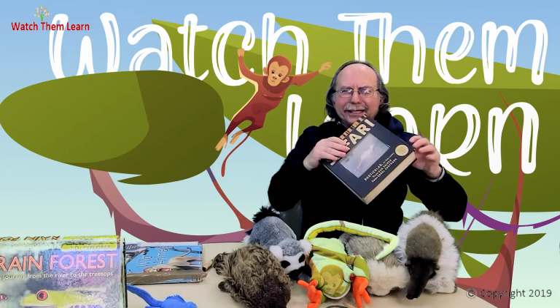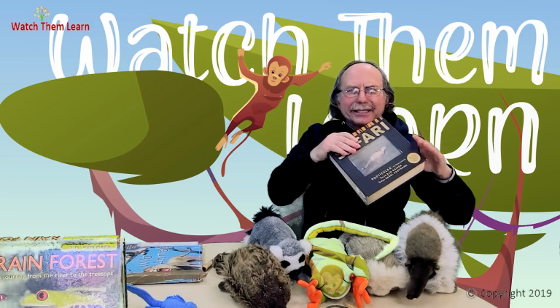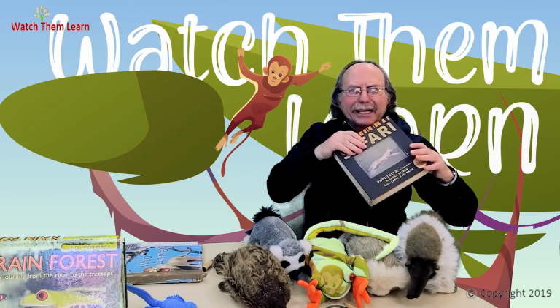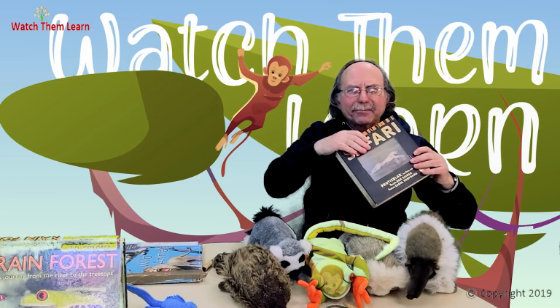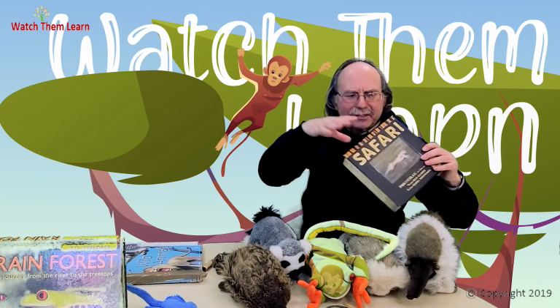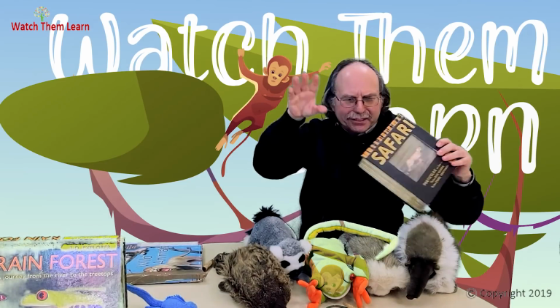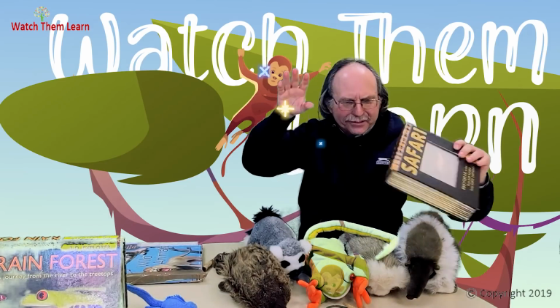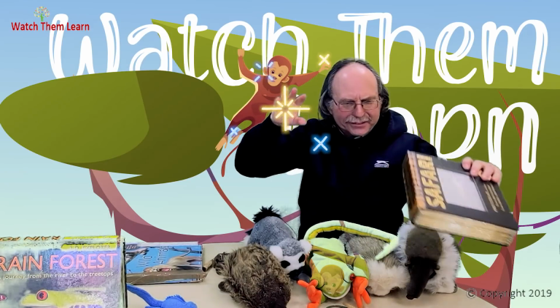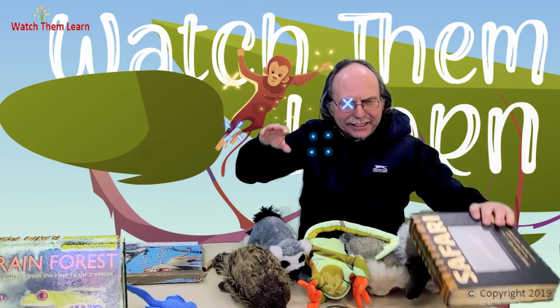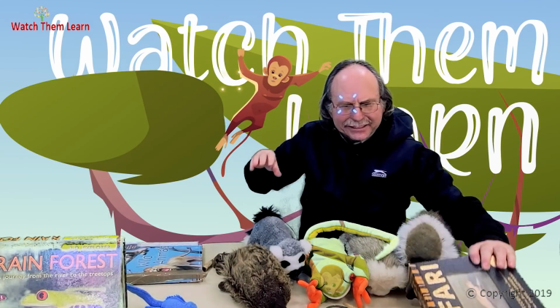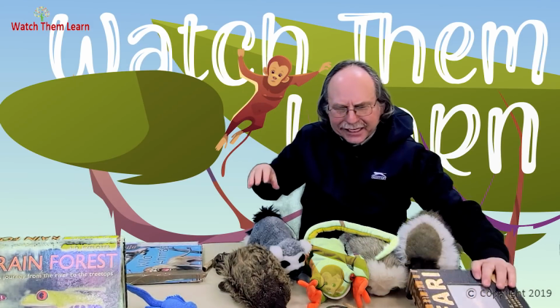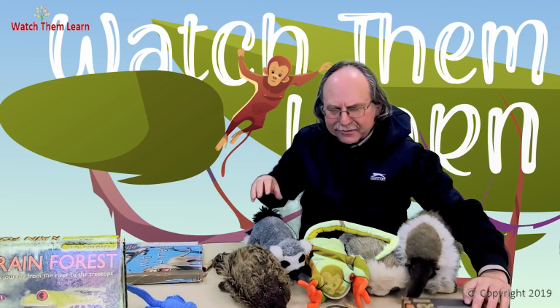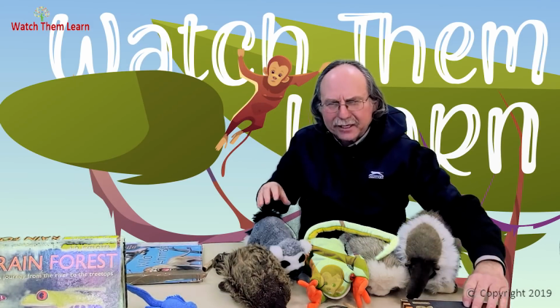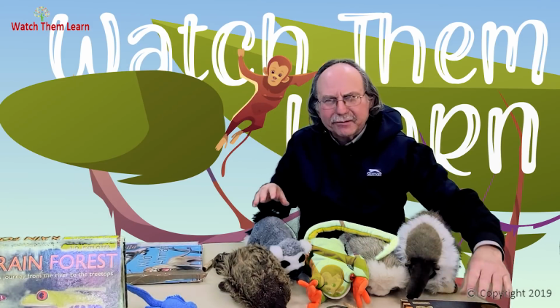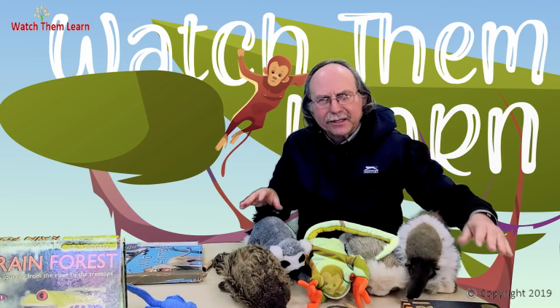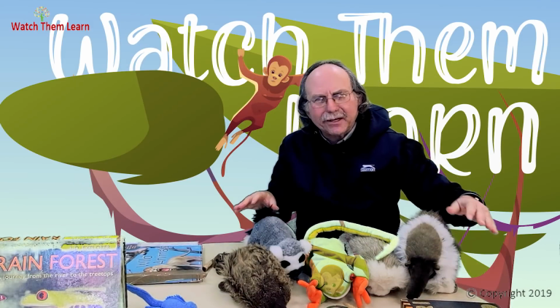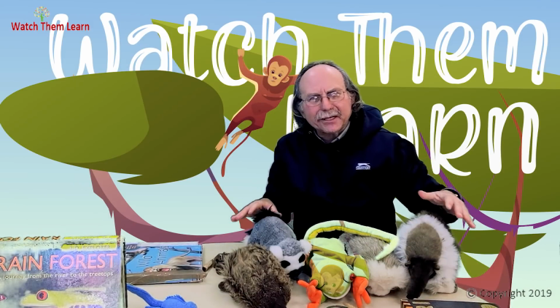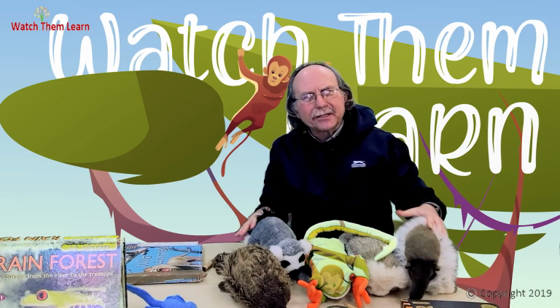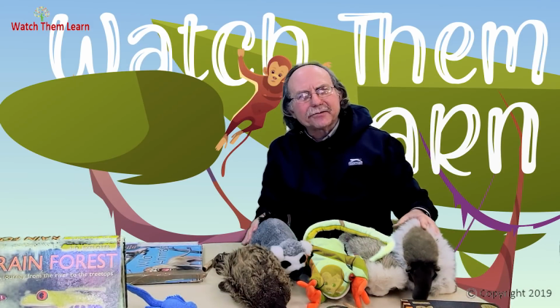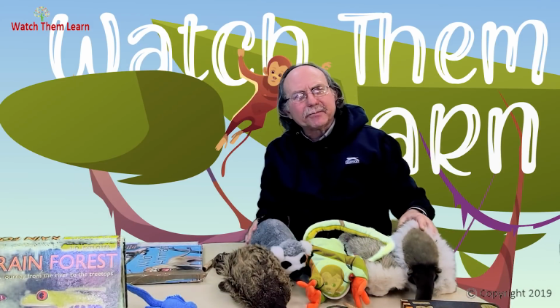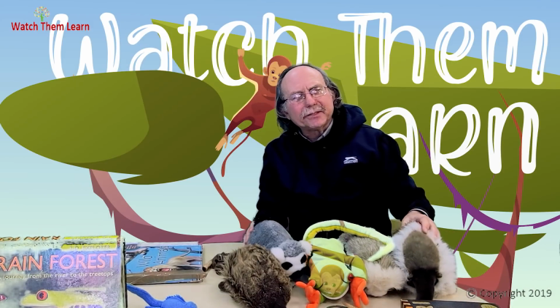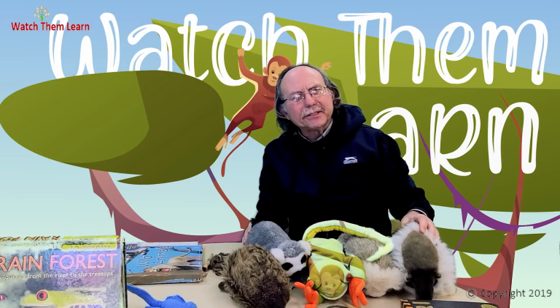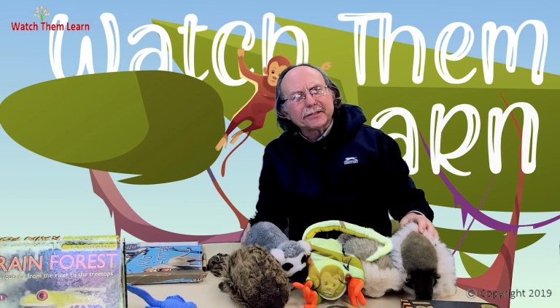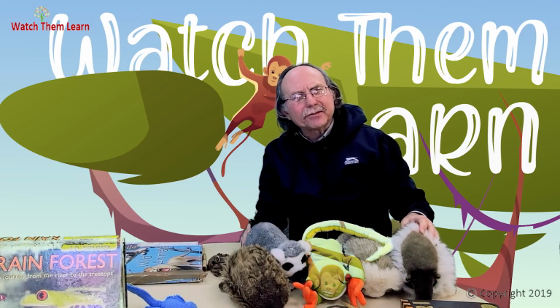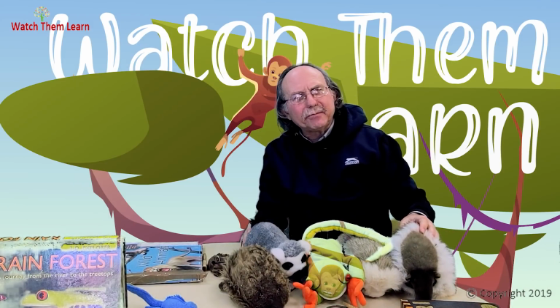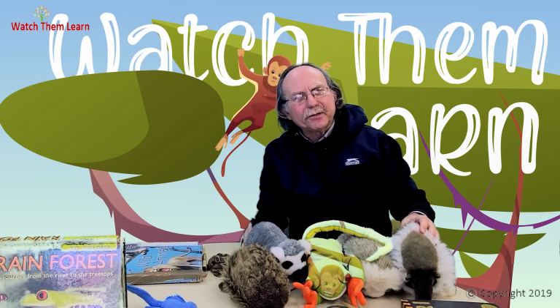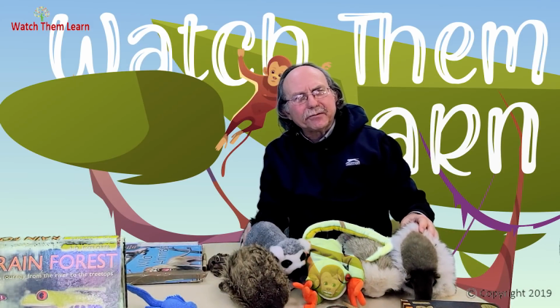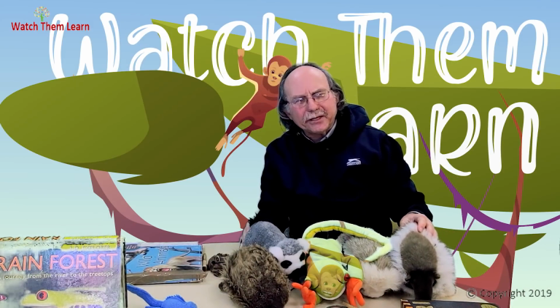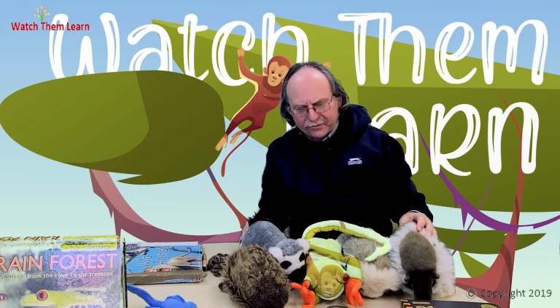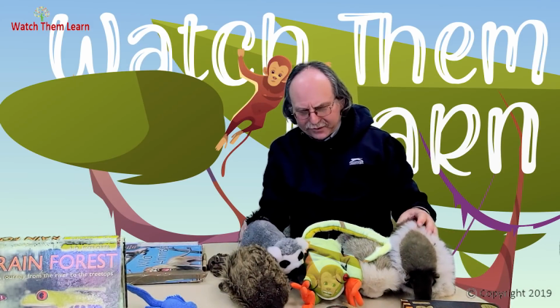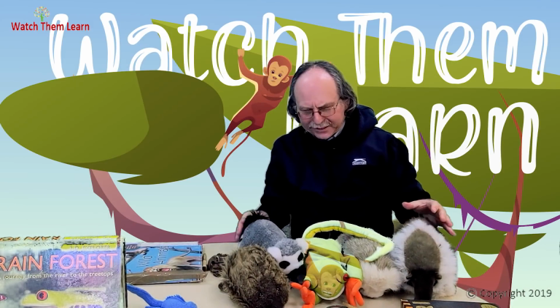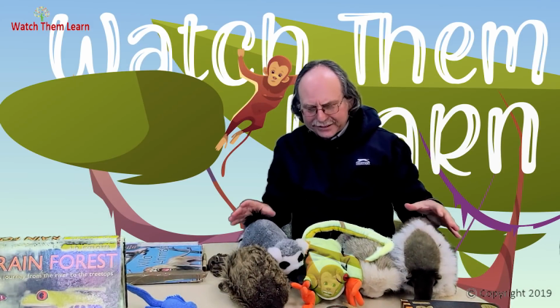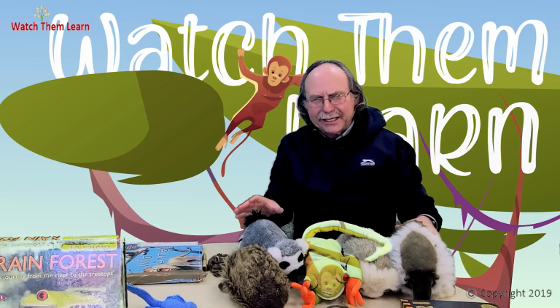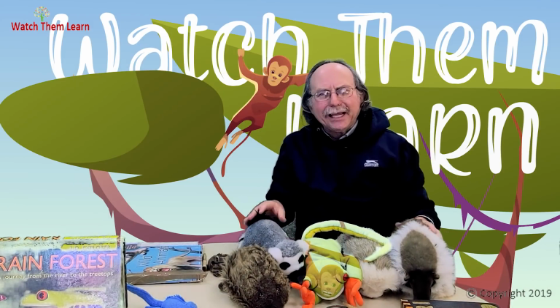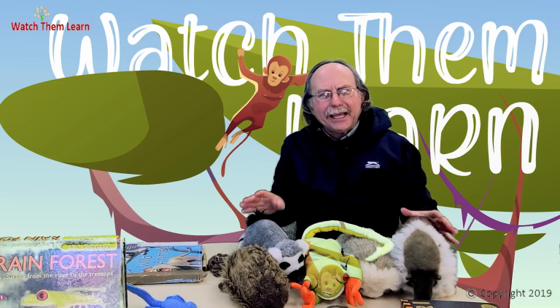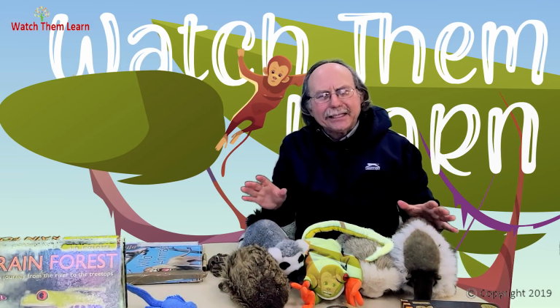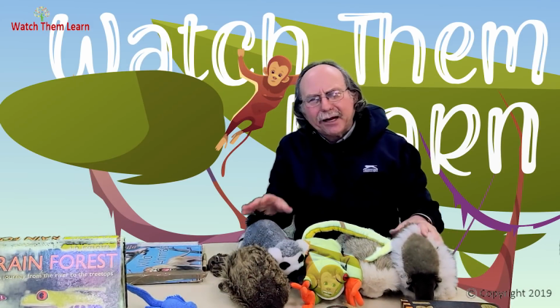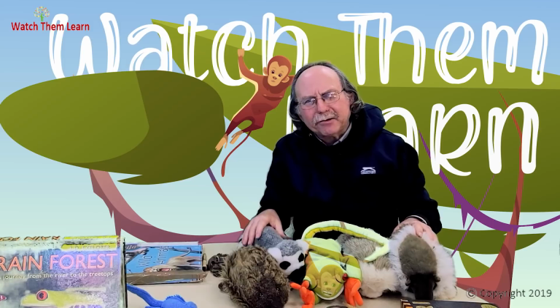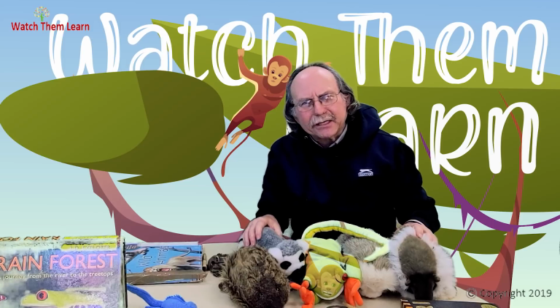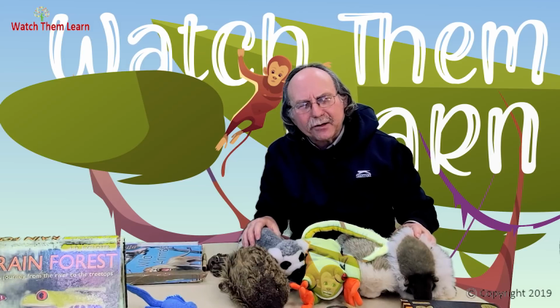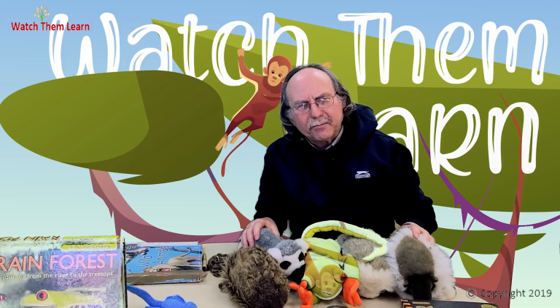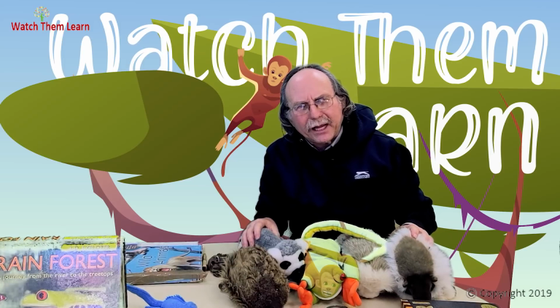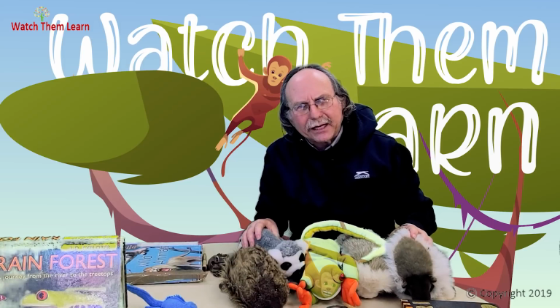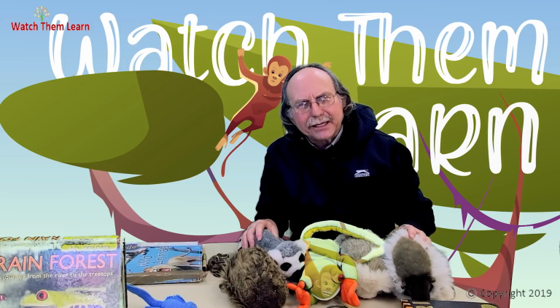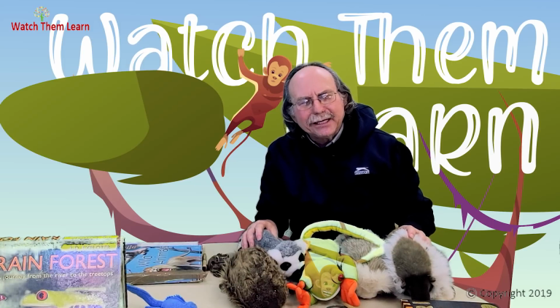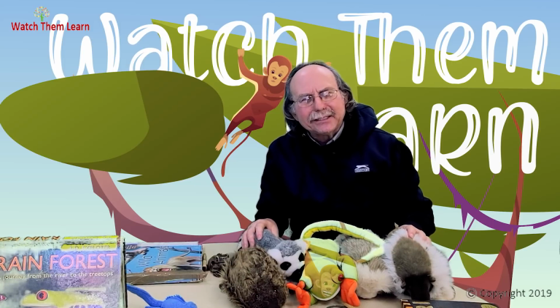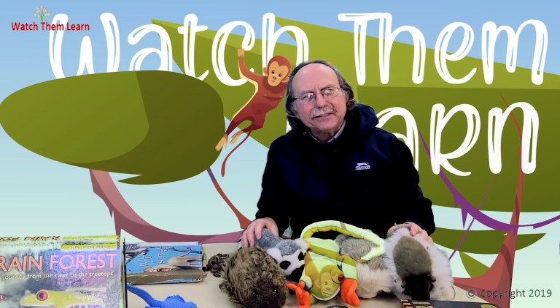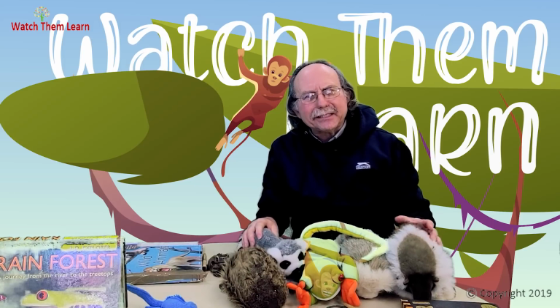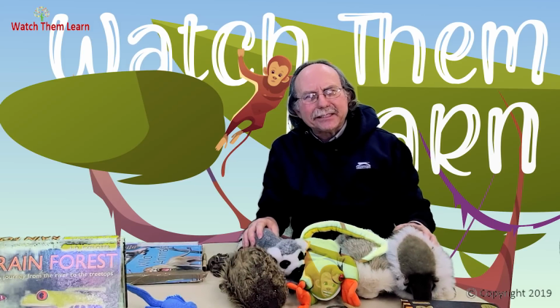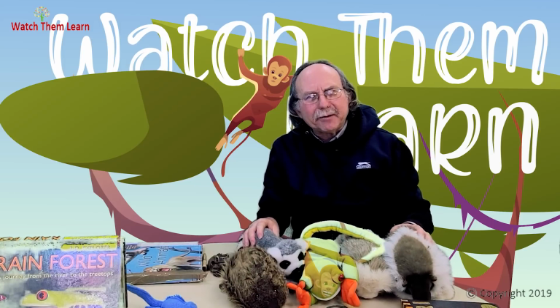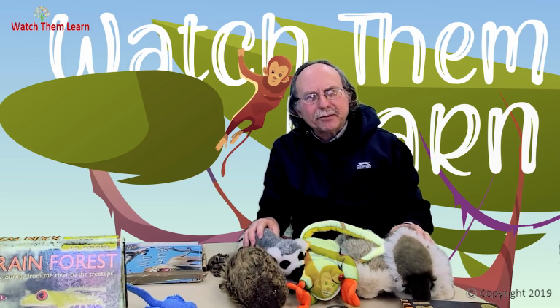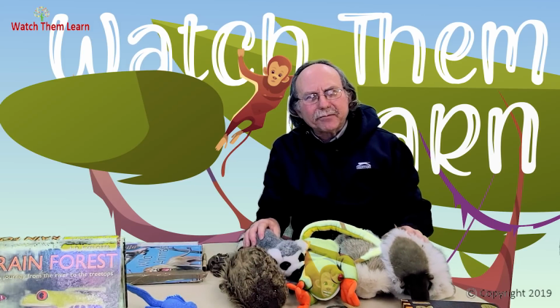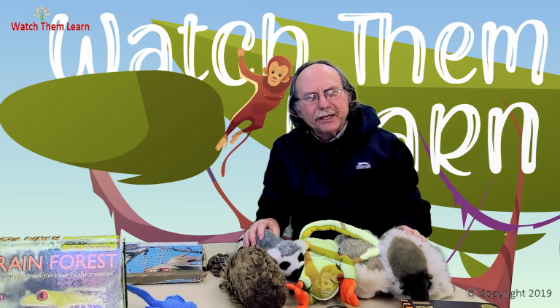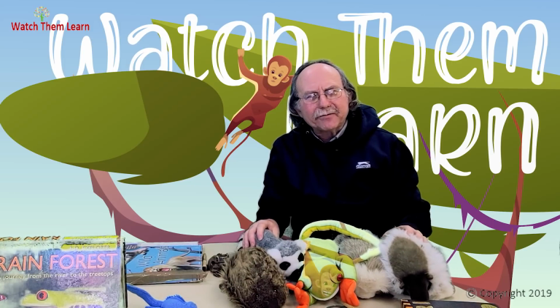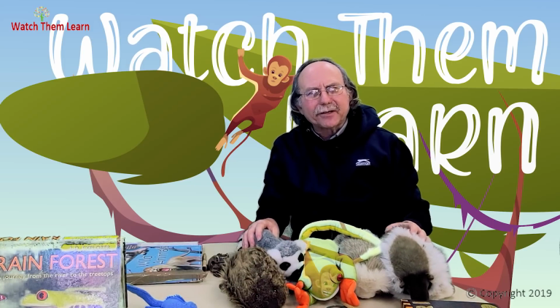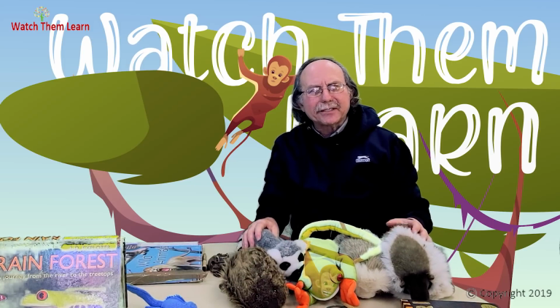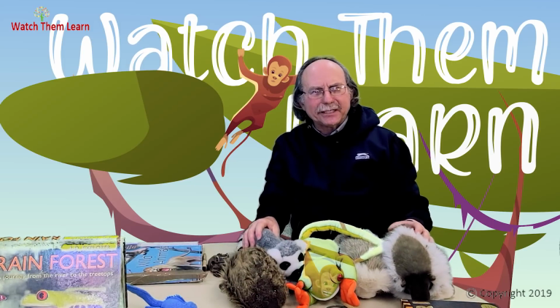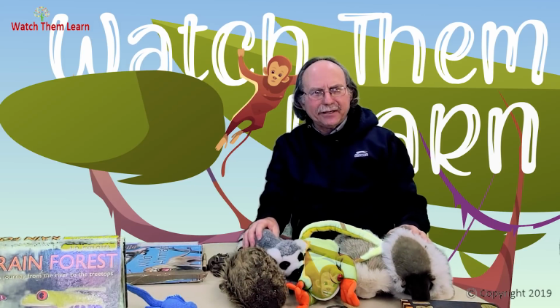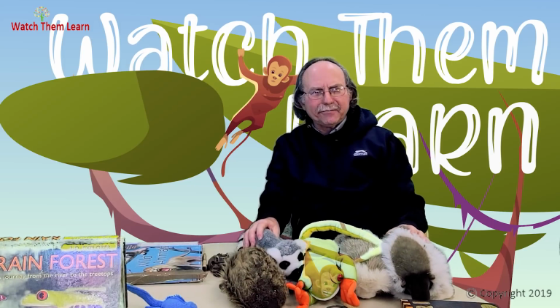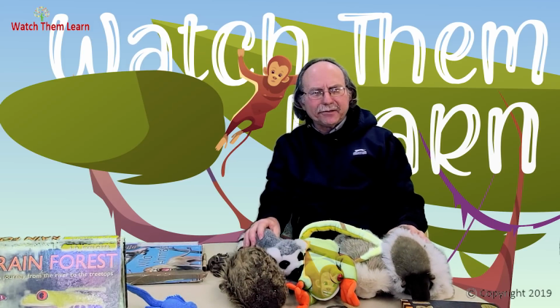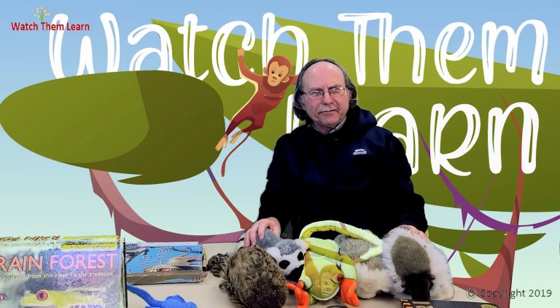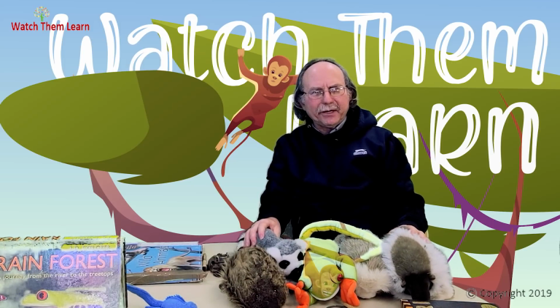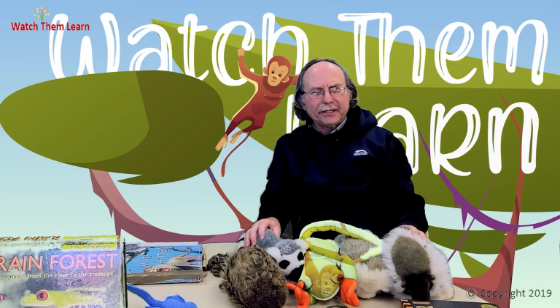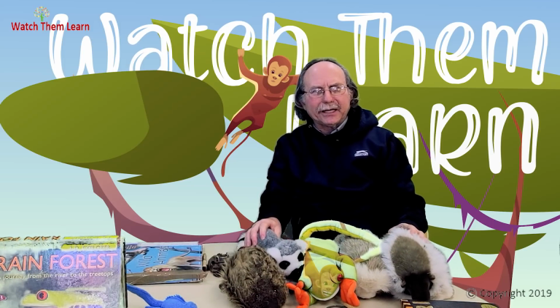Thanks, boys and girls, for coming along on our trip to the tropical rainforest. And now we're going to go back to the temperate rainforest of North America.